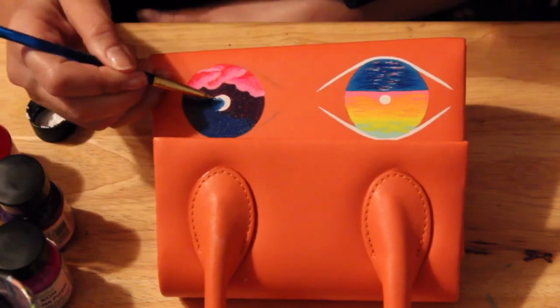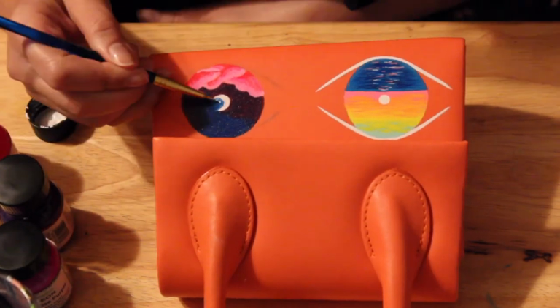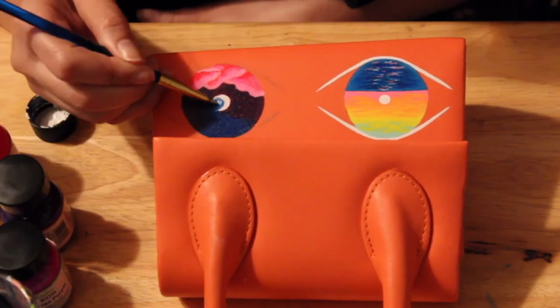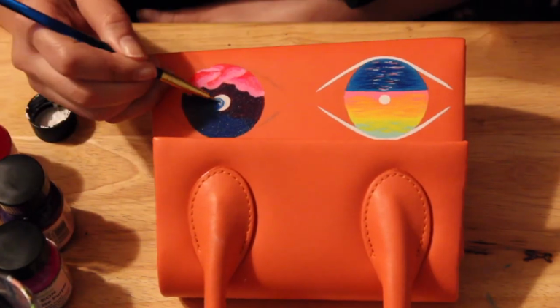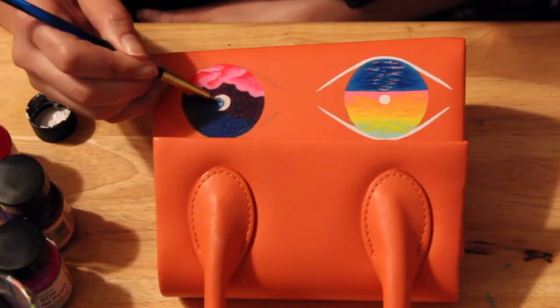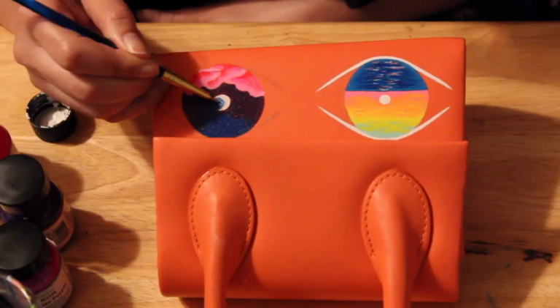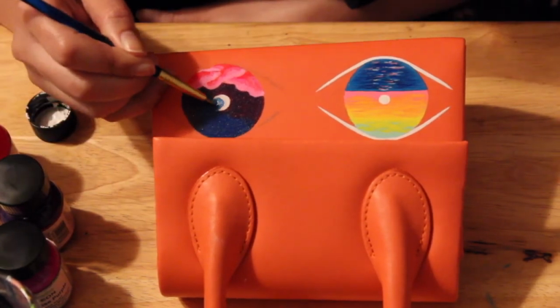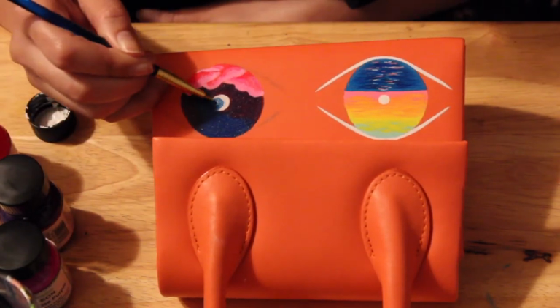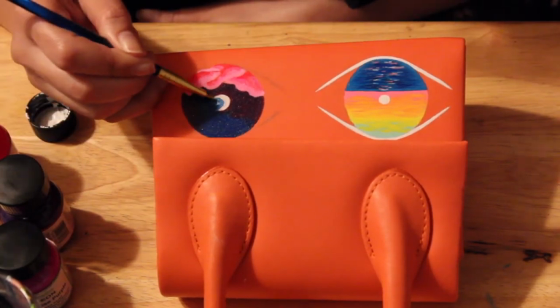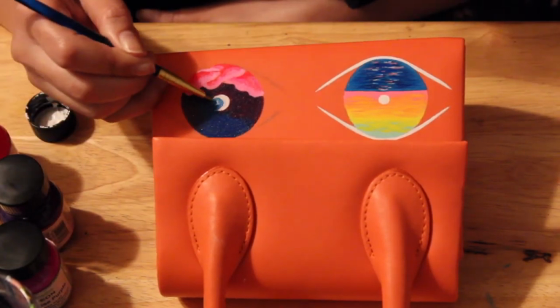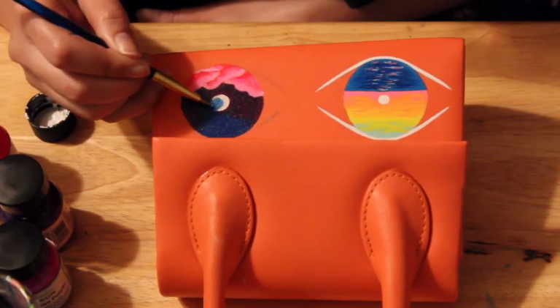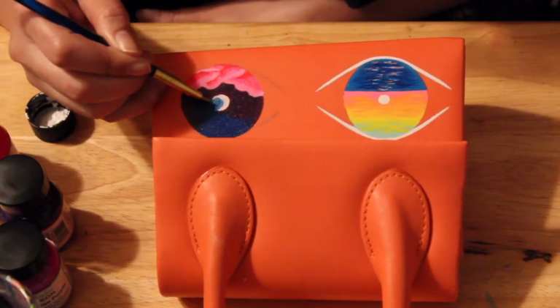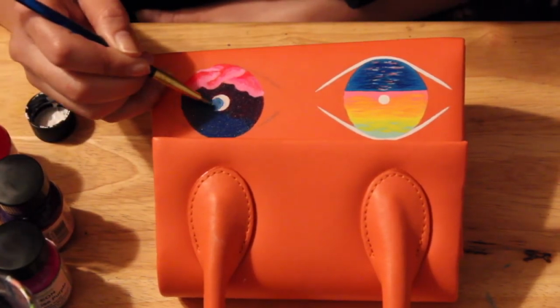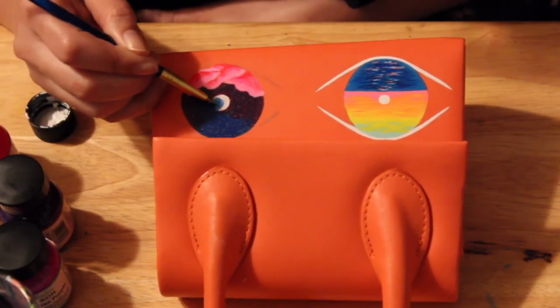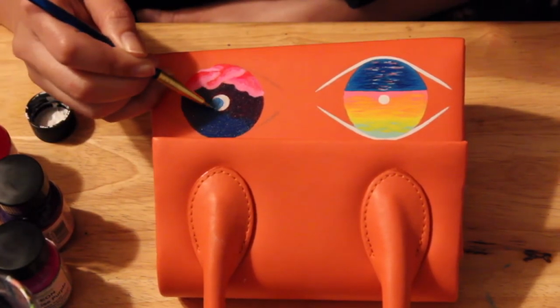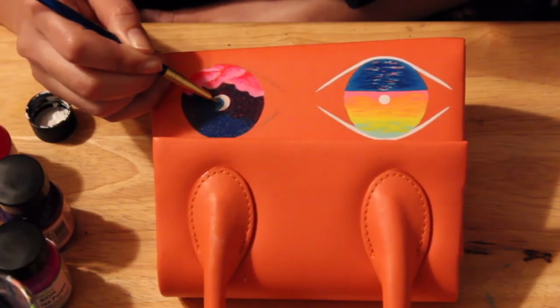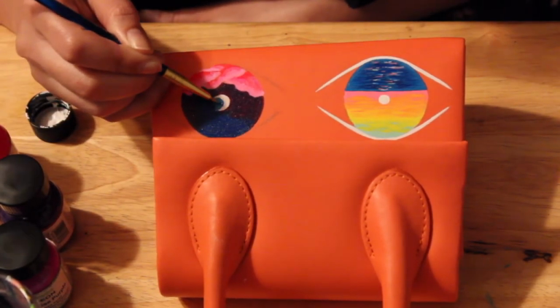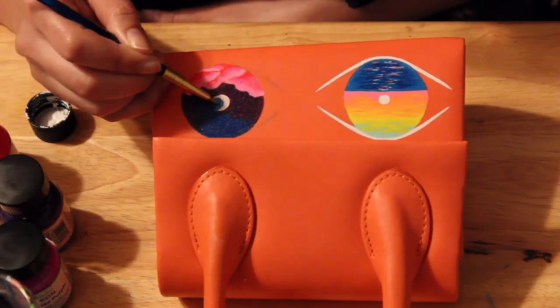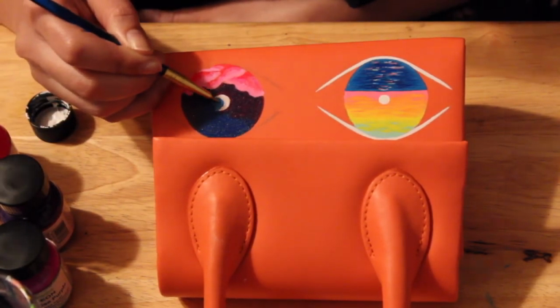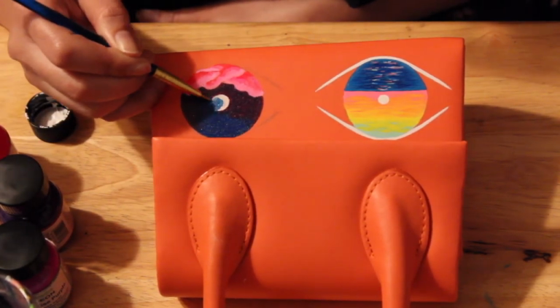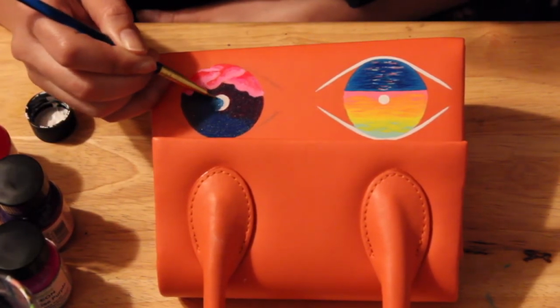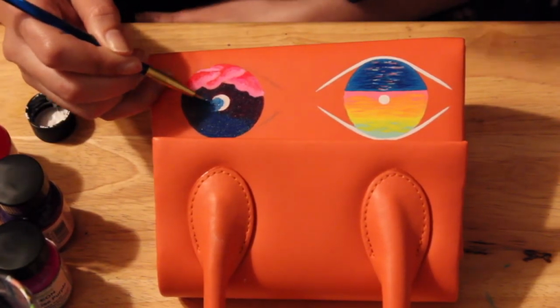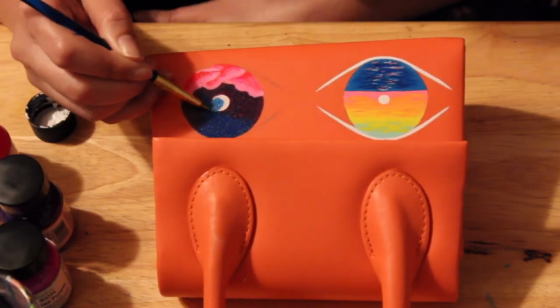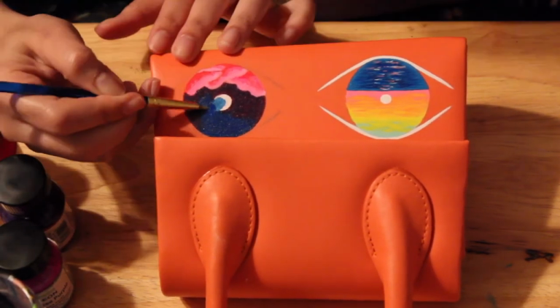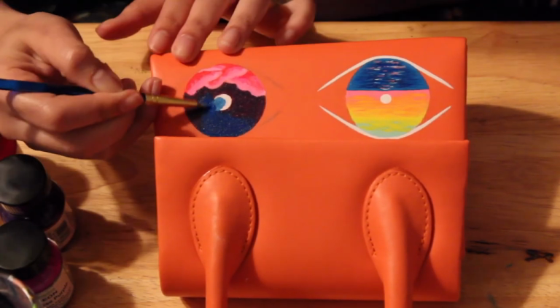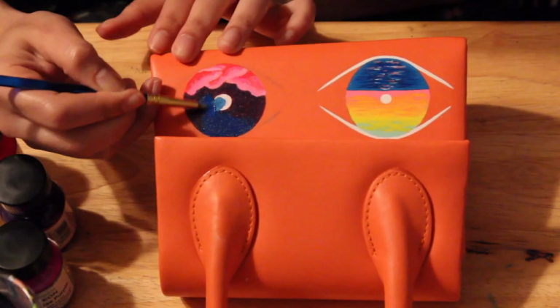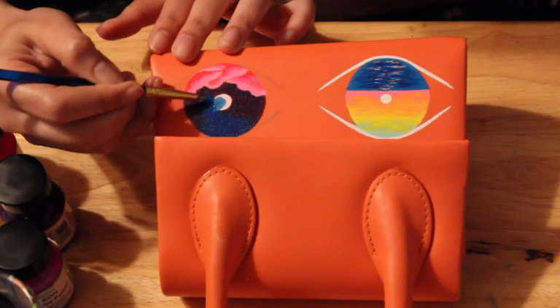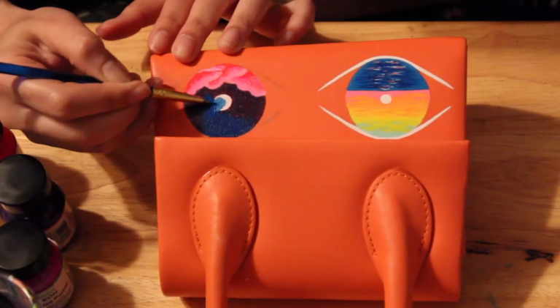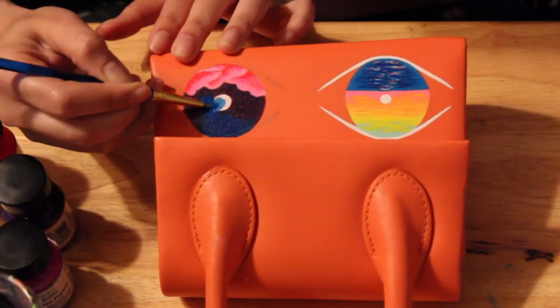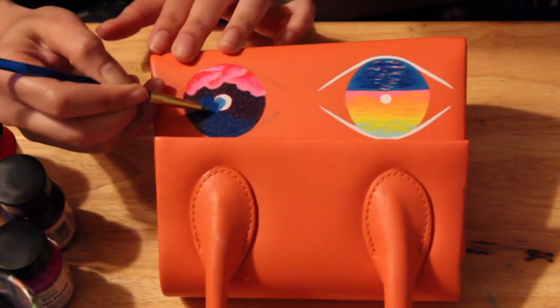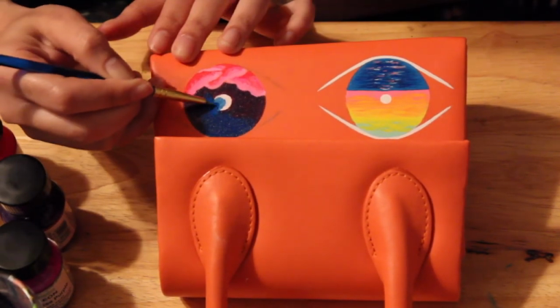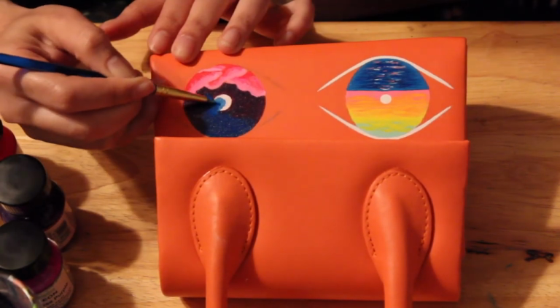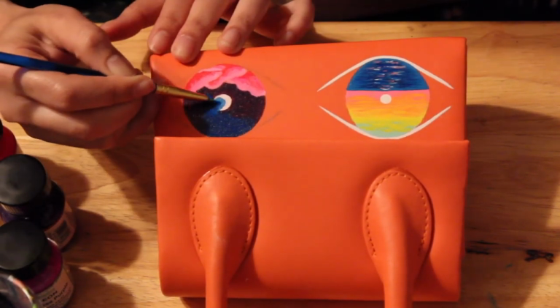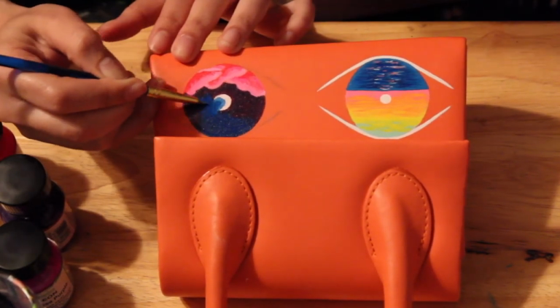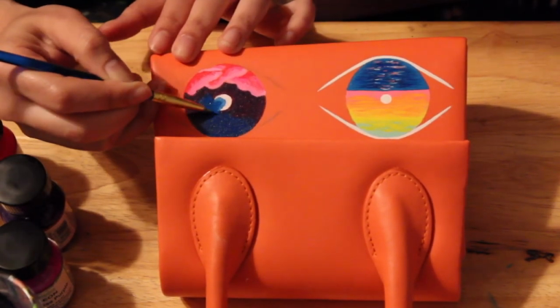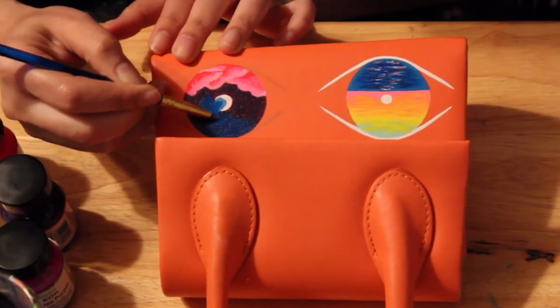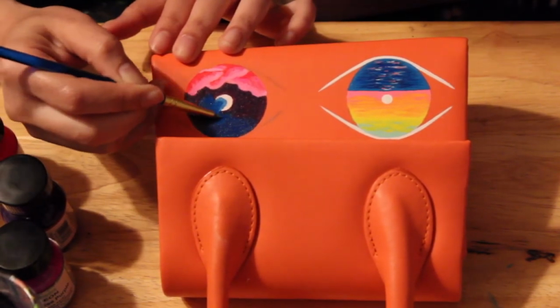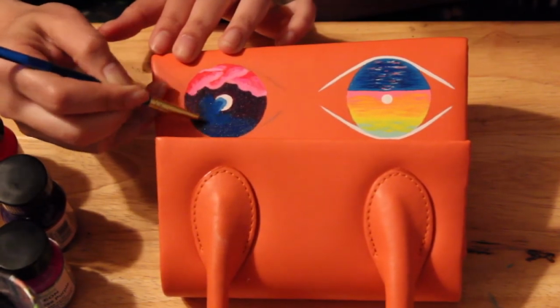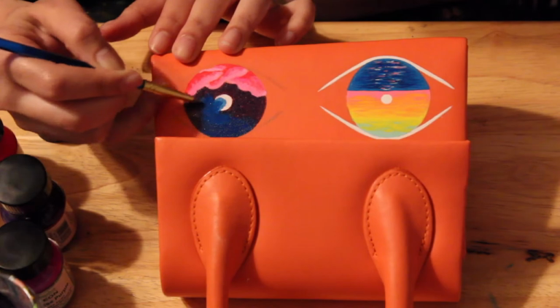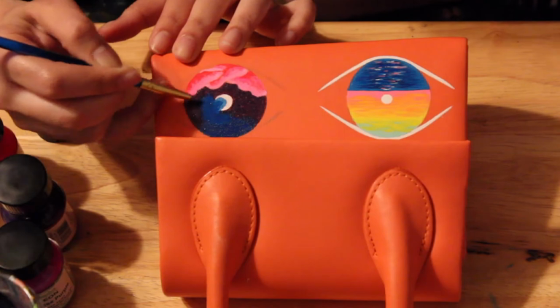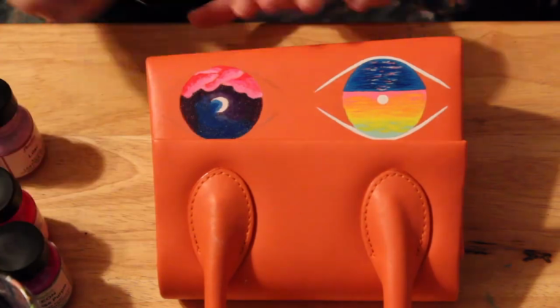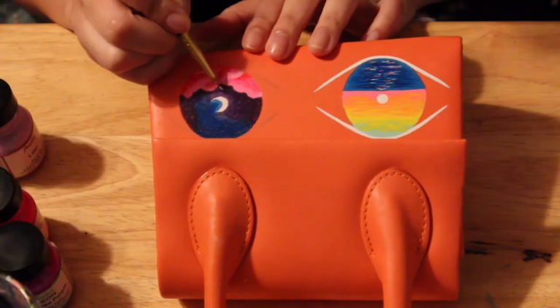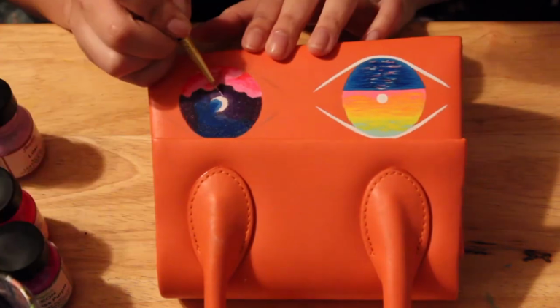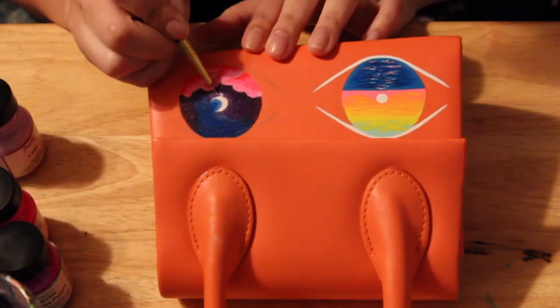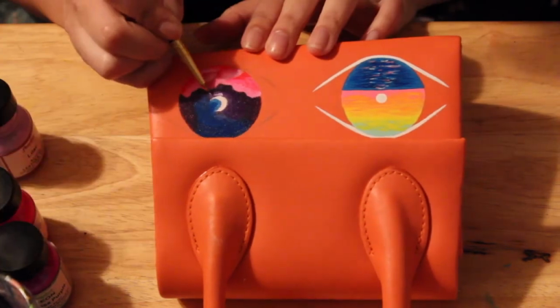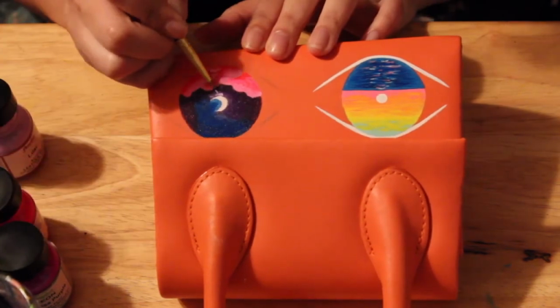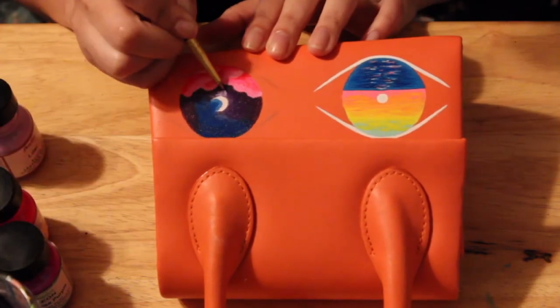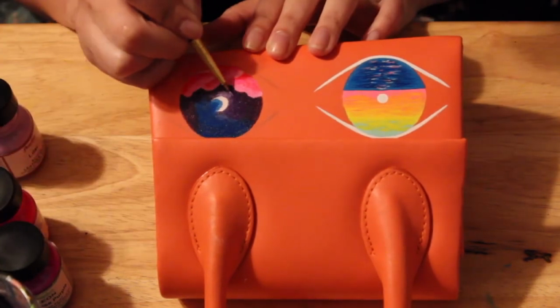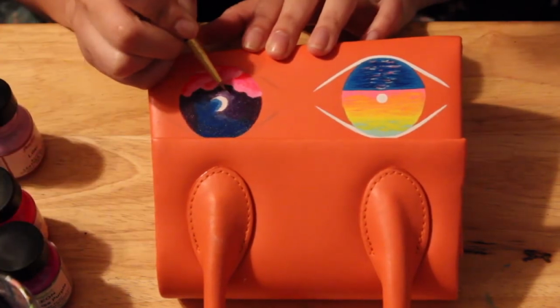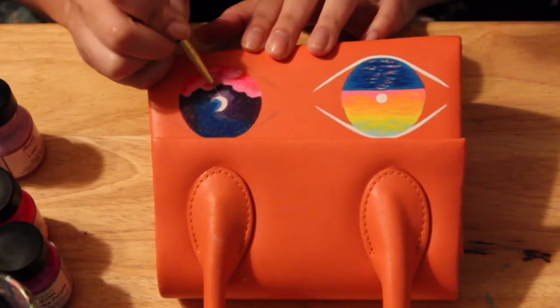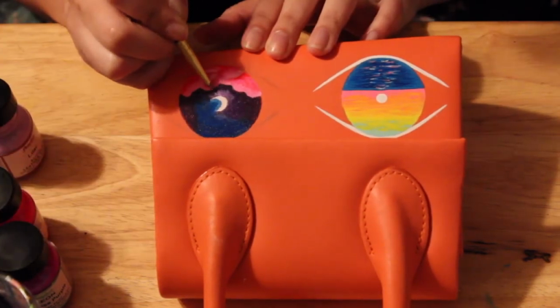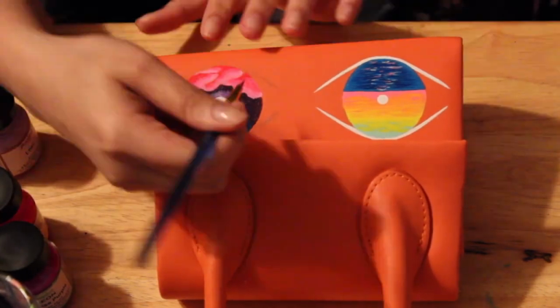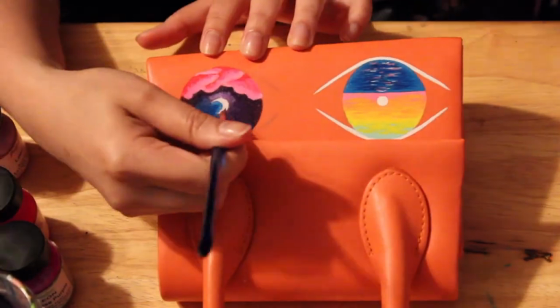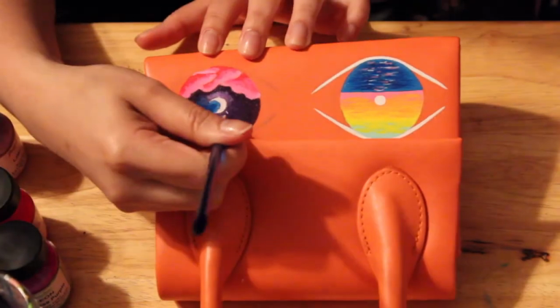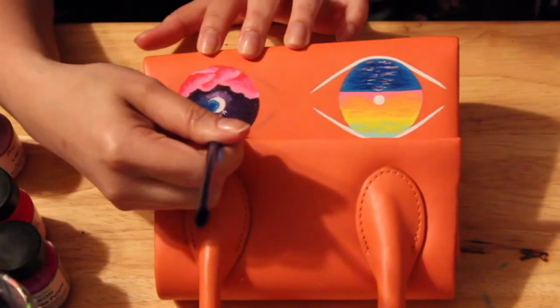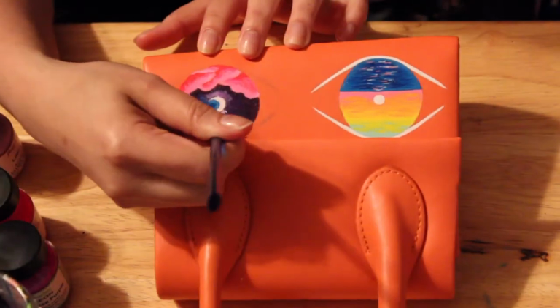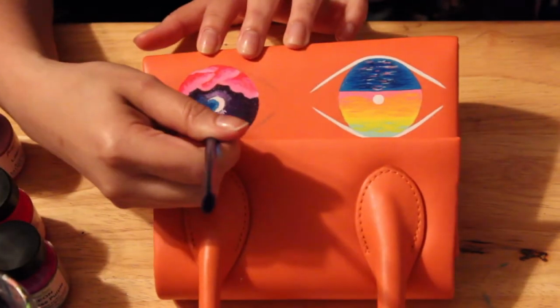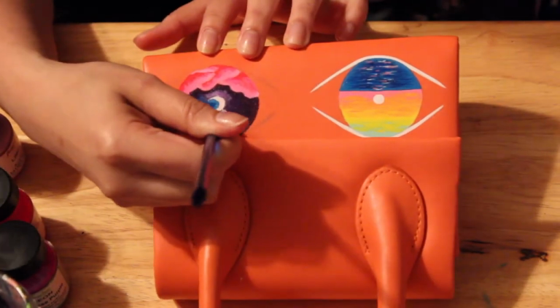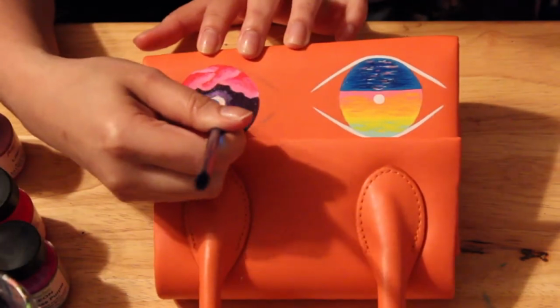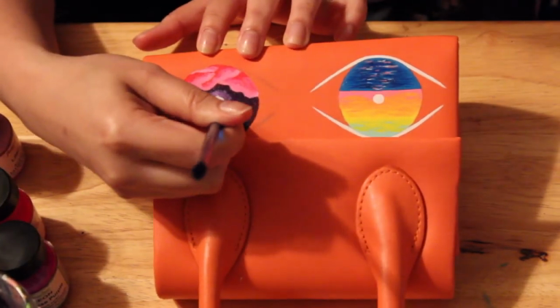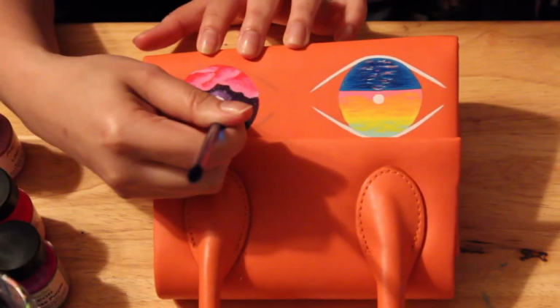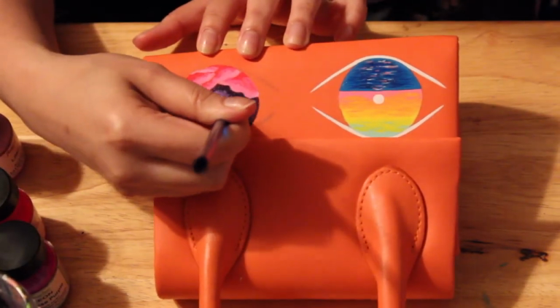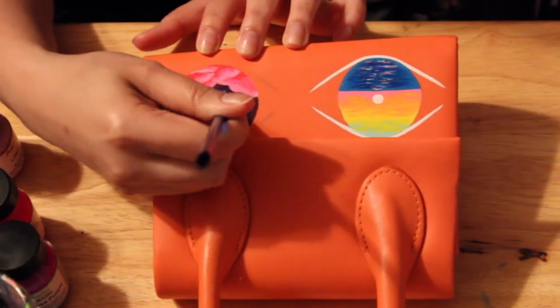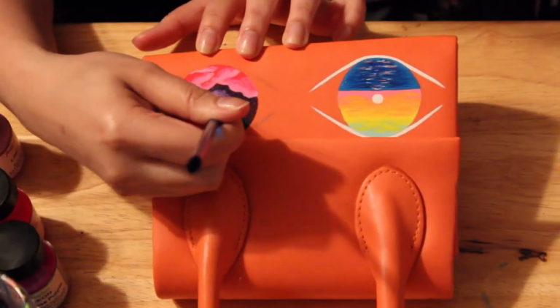Basically you want to know what you're dealing with so it can be a smooth process. You can test inside the bag where no one's going to see, or on a piece of scrap leather if you have one around.